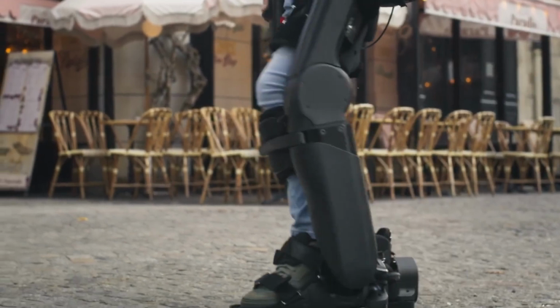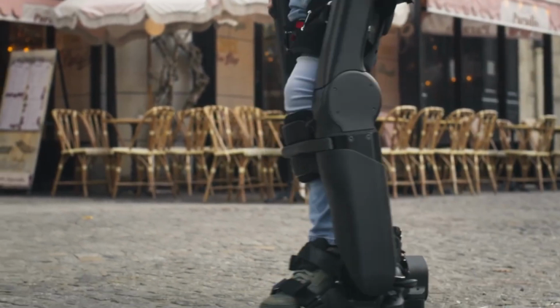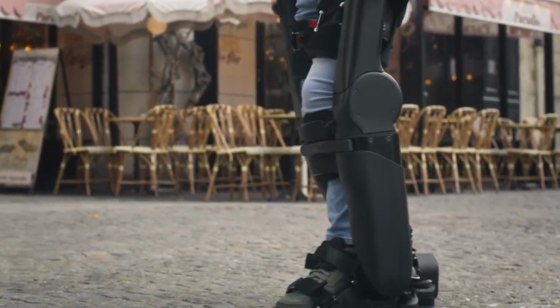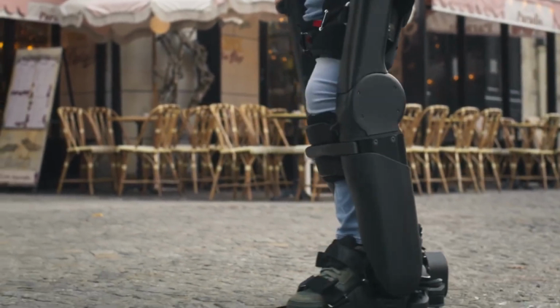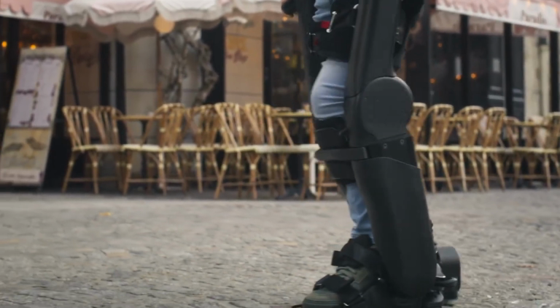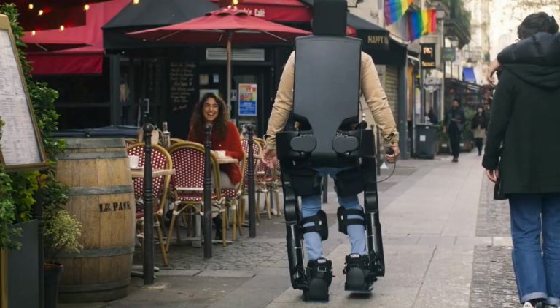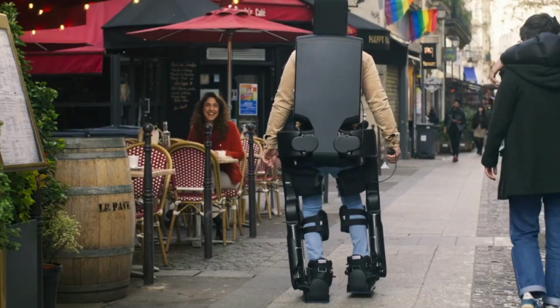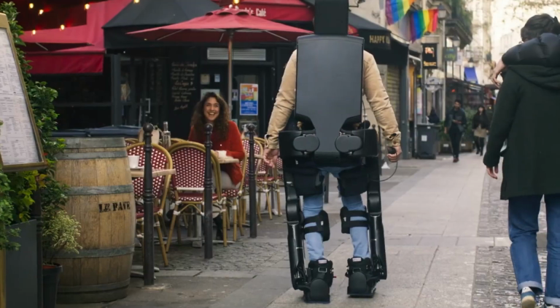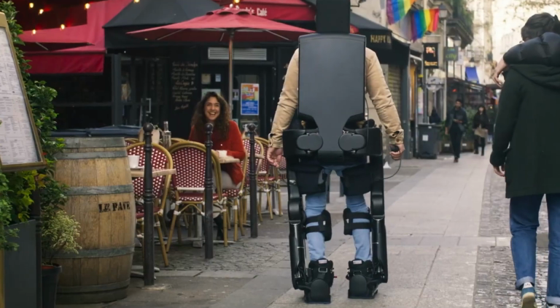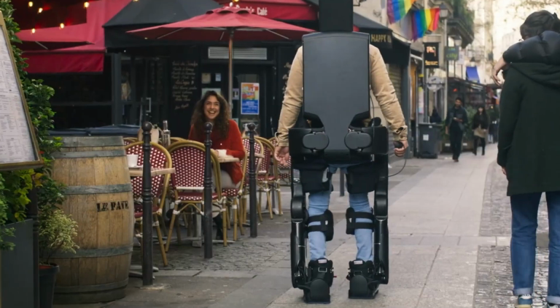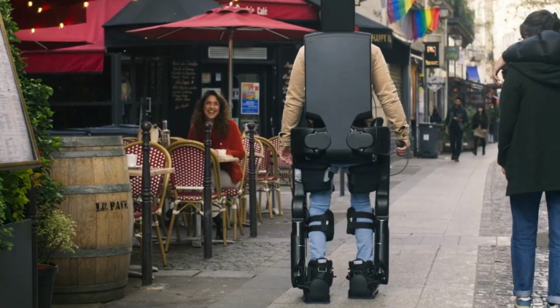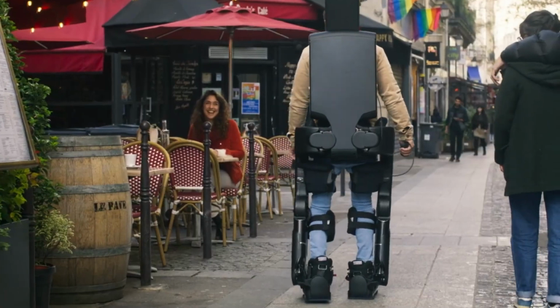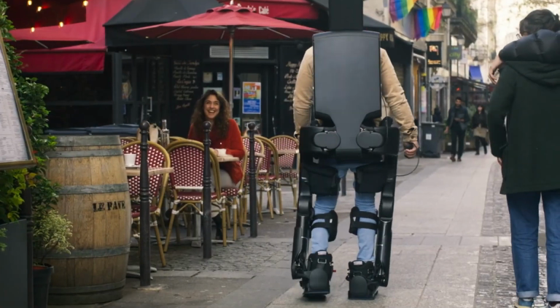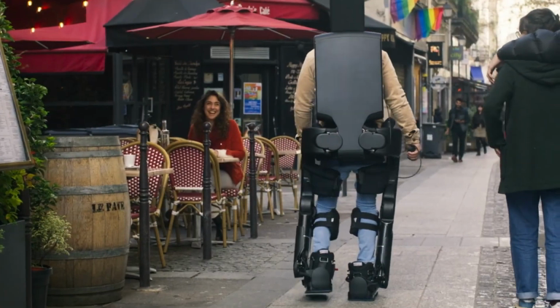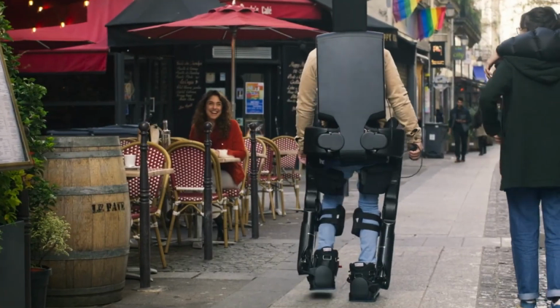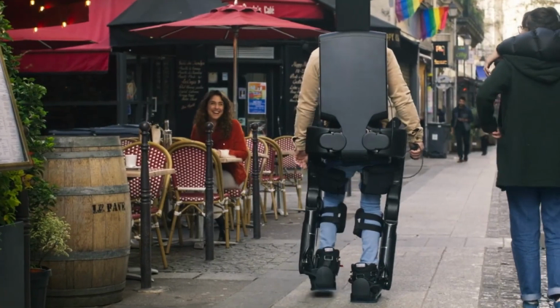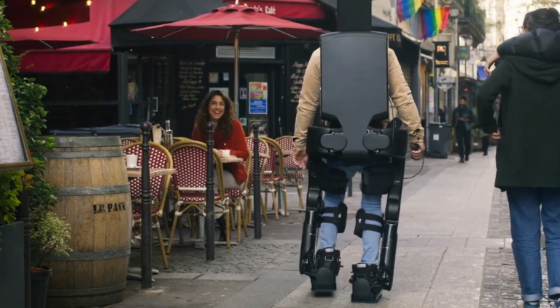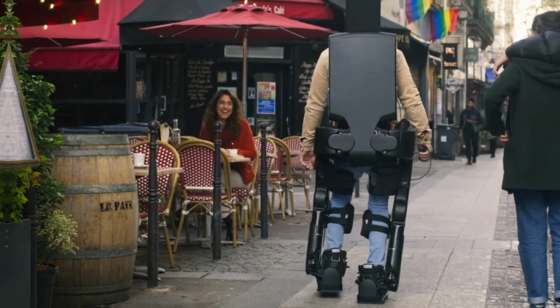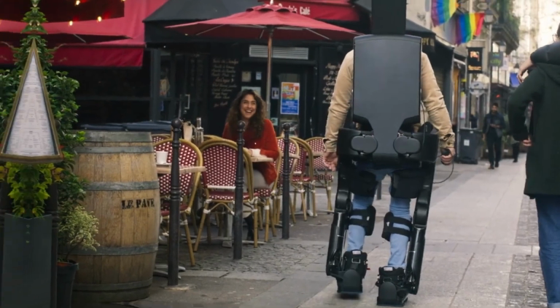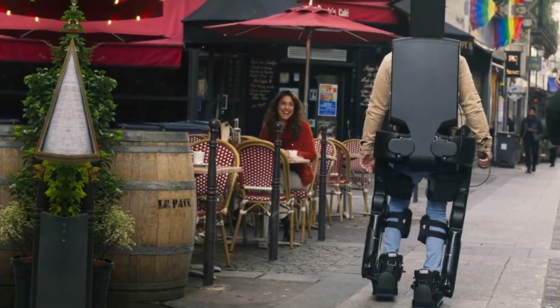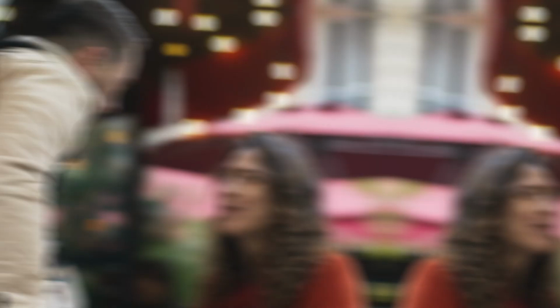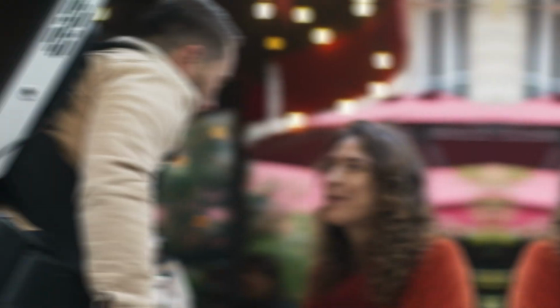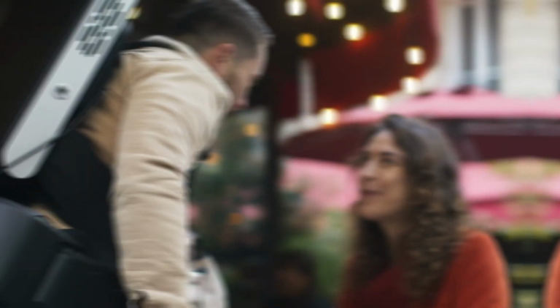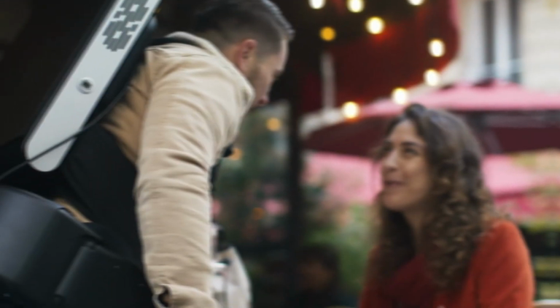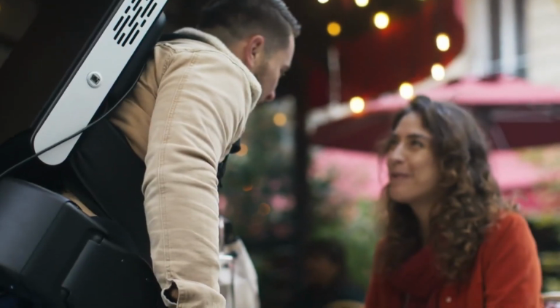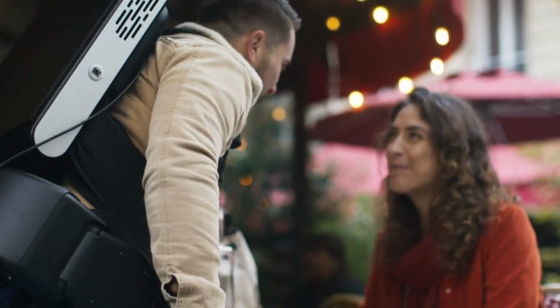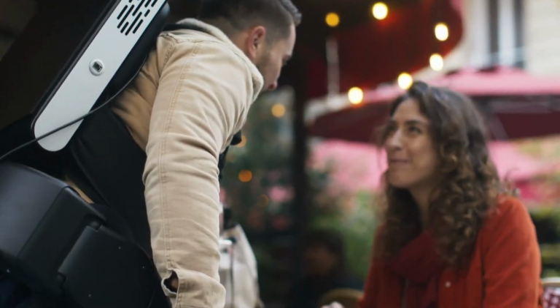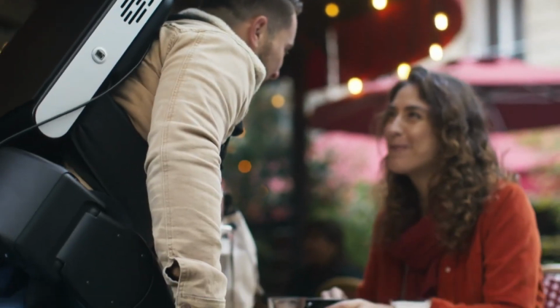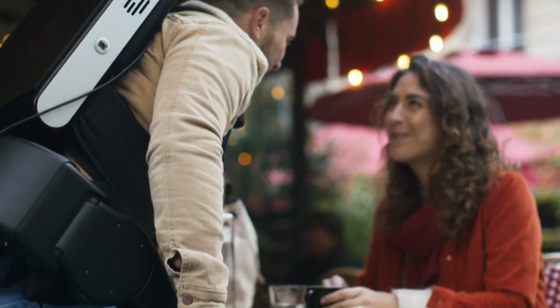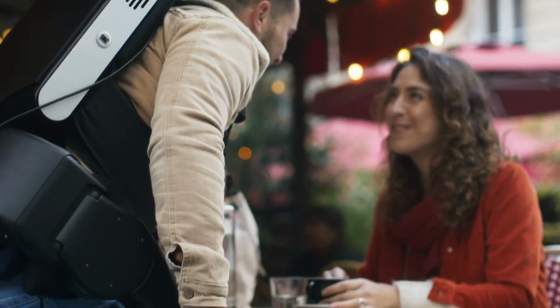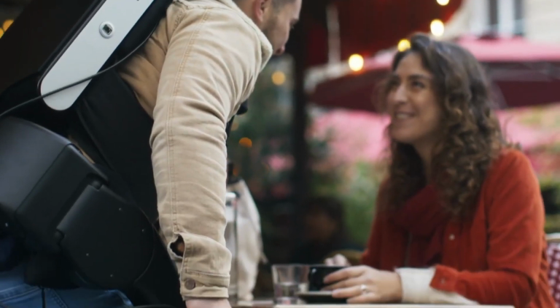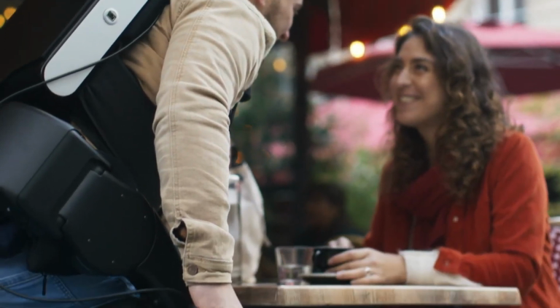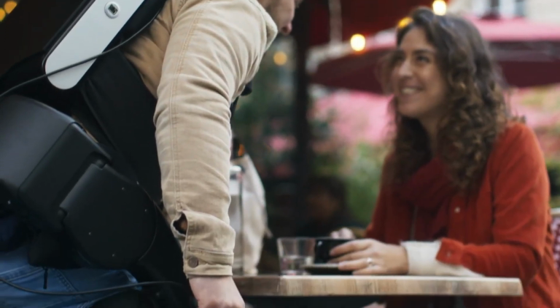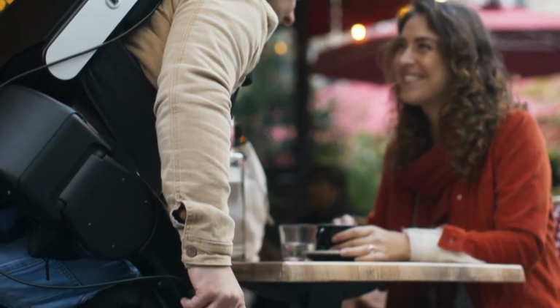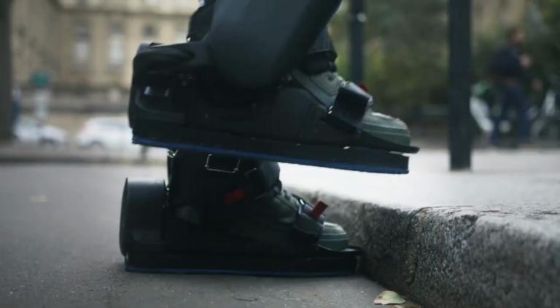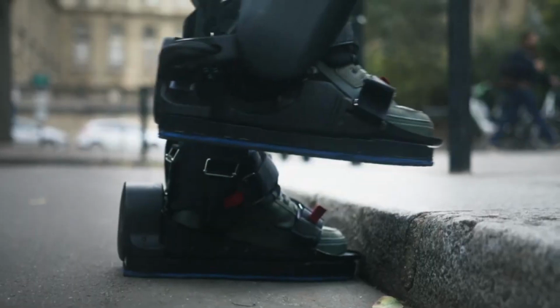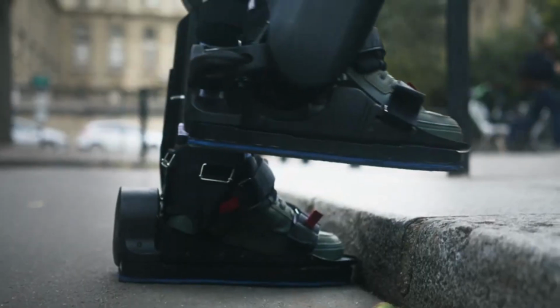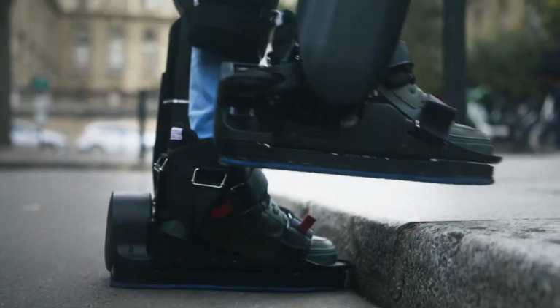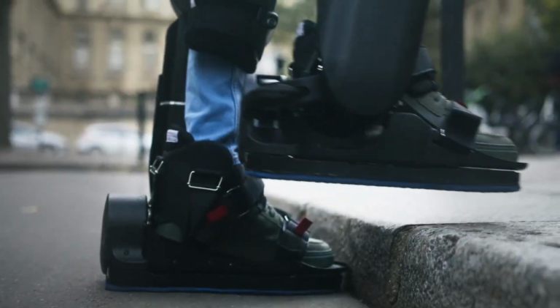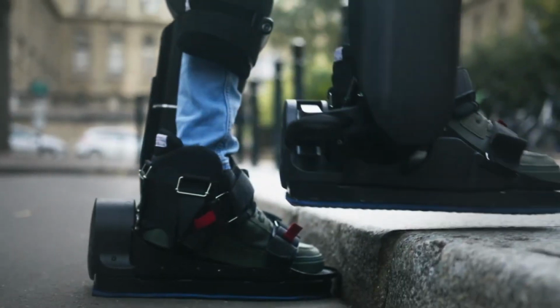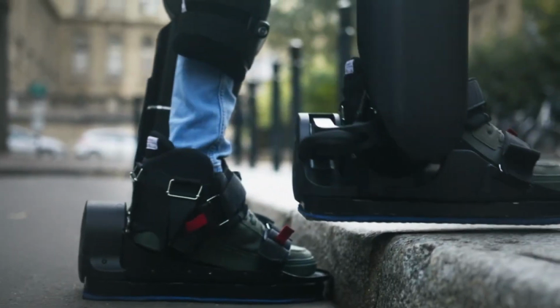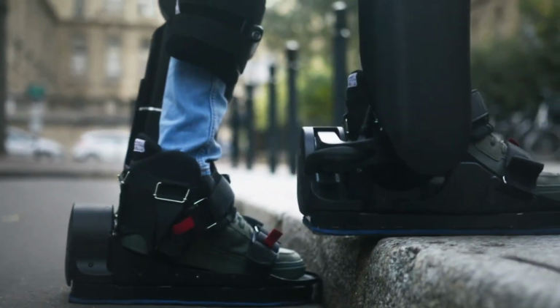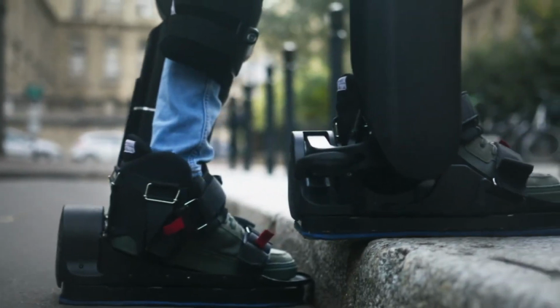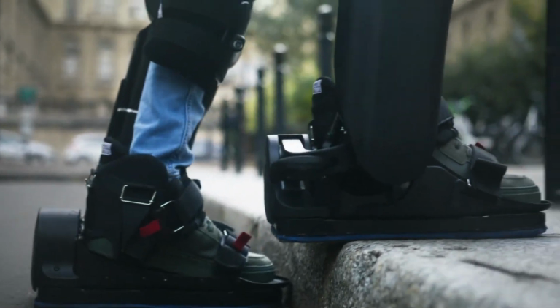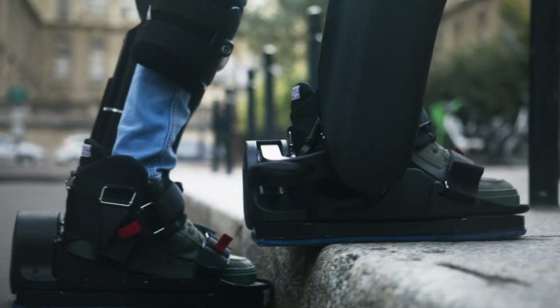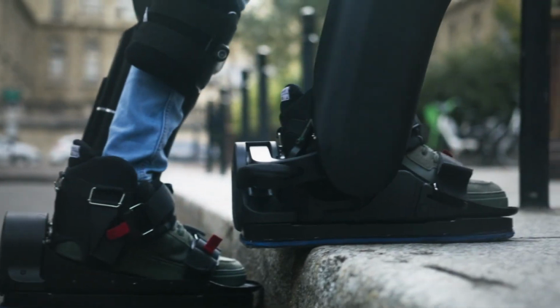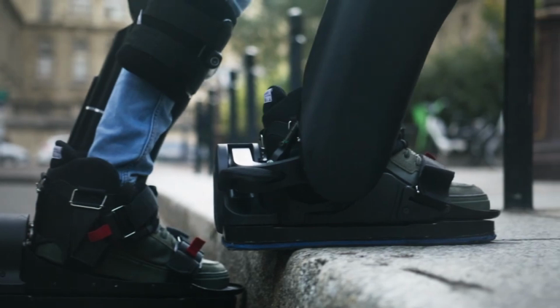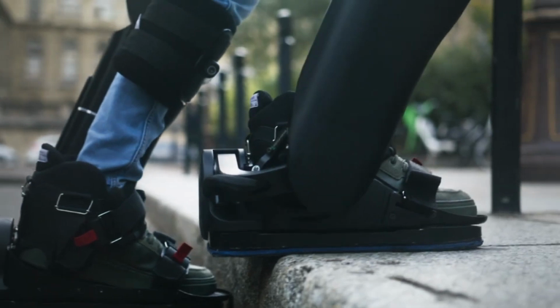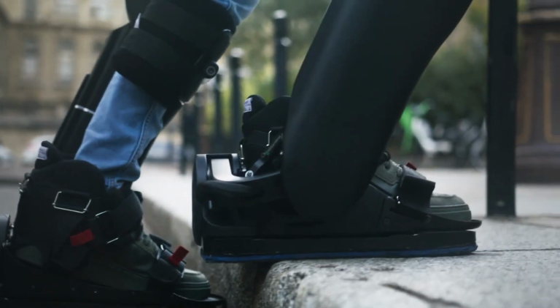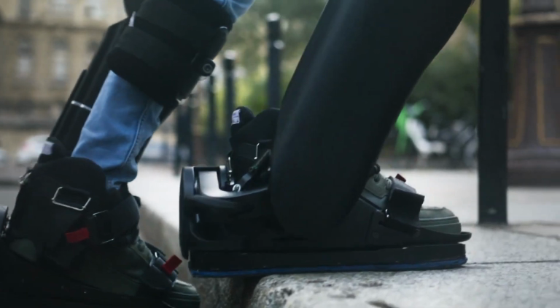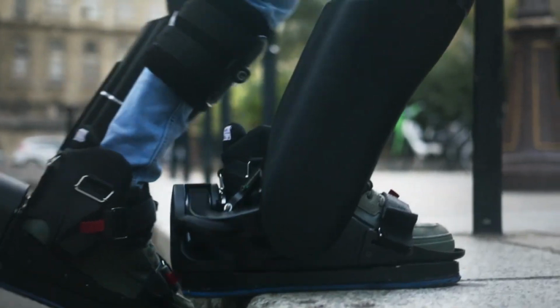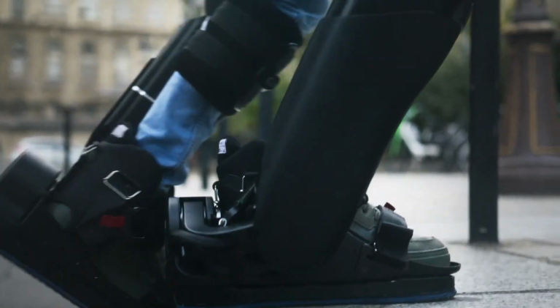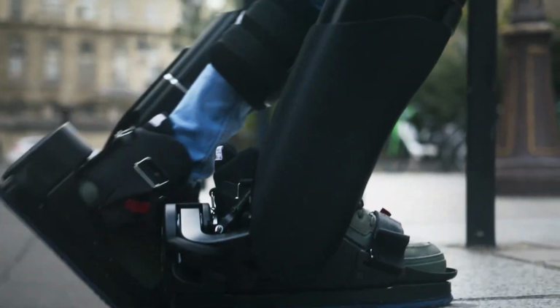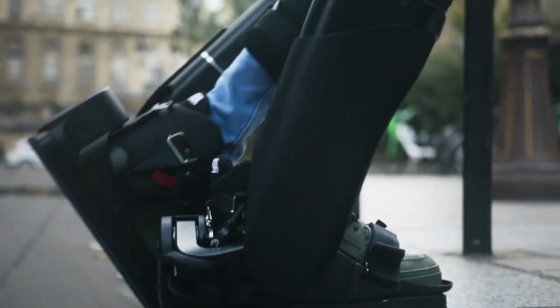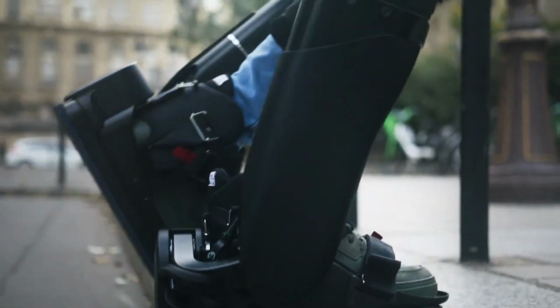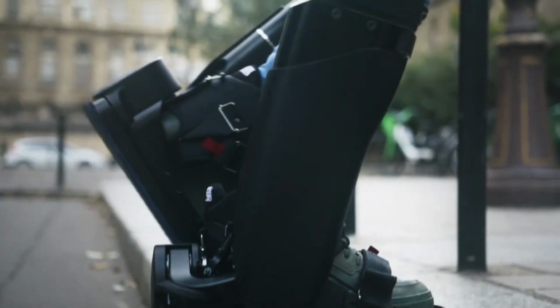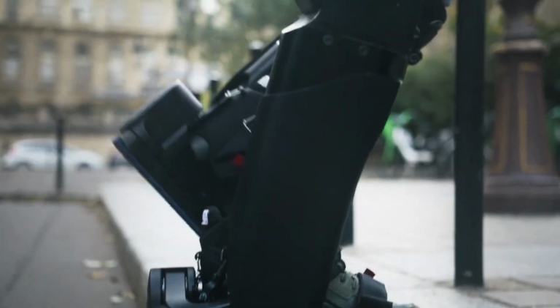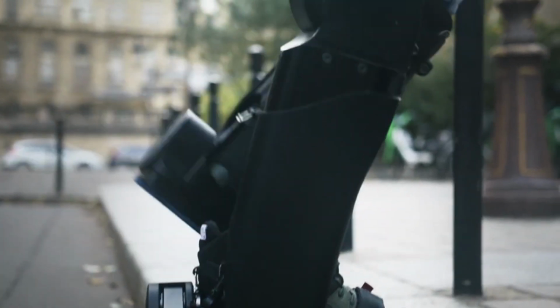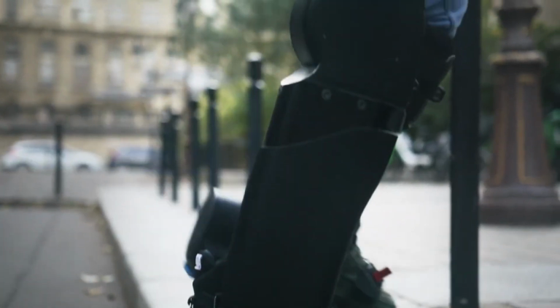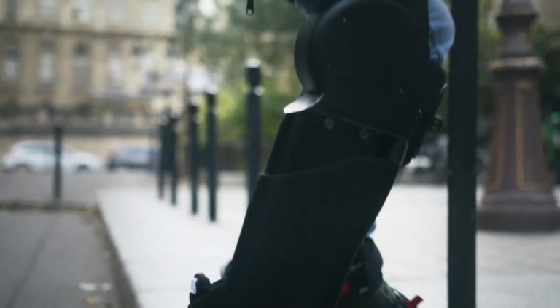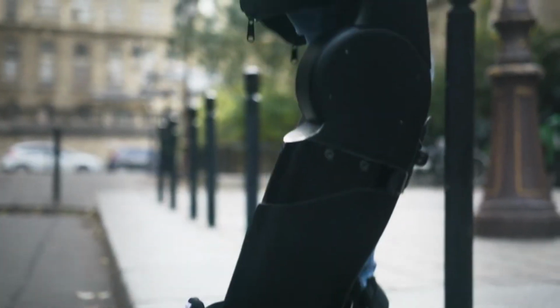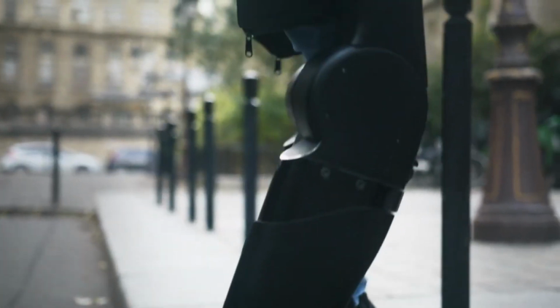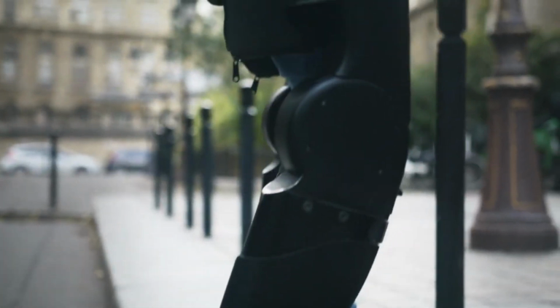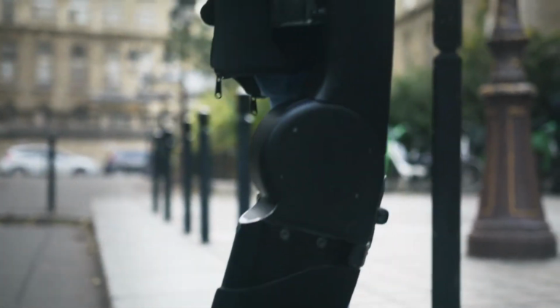The intuitive interface makes it easy to set up and monitor, helping people with mobility impairments regain independence in a safe and comfortable way.